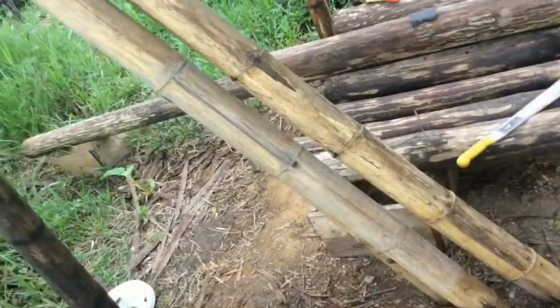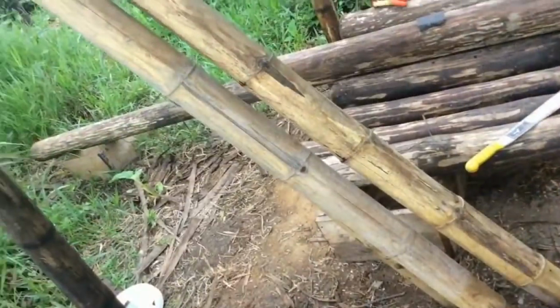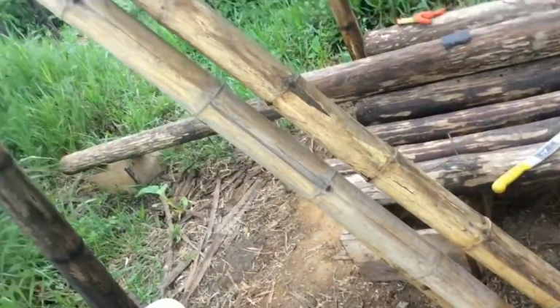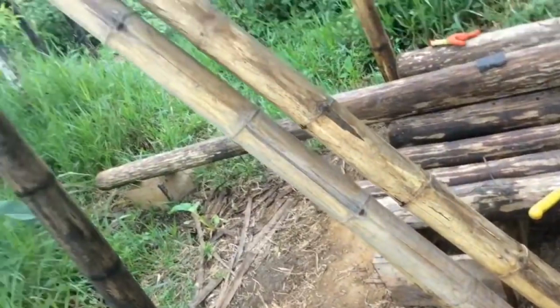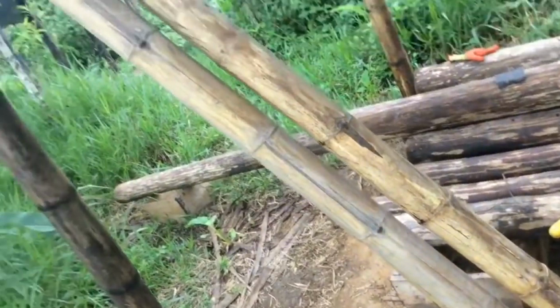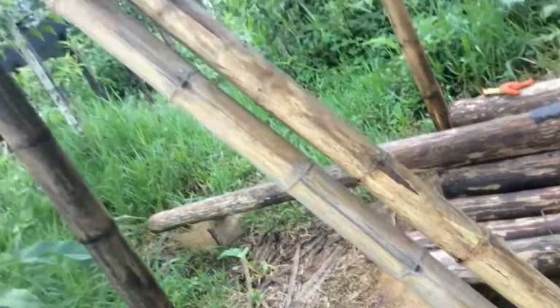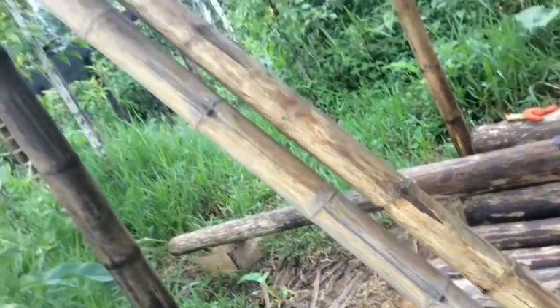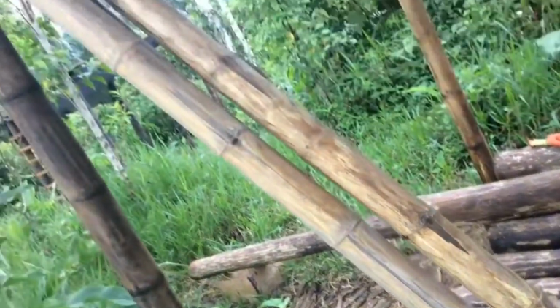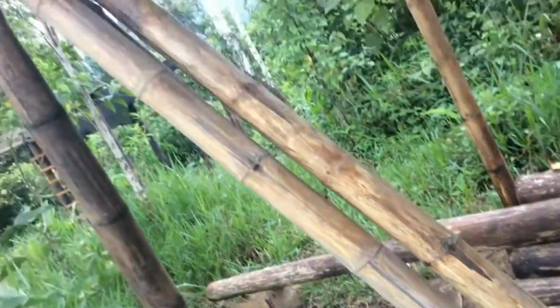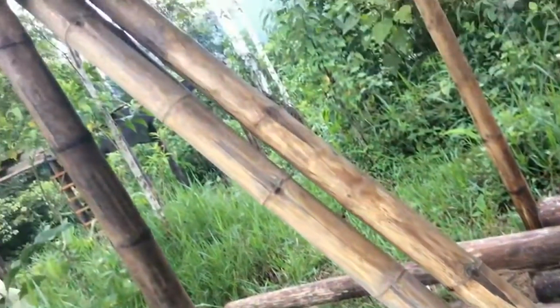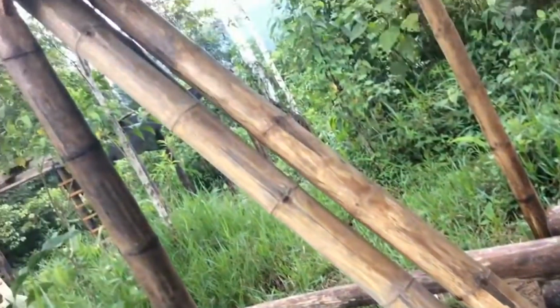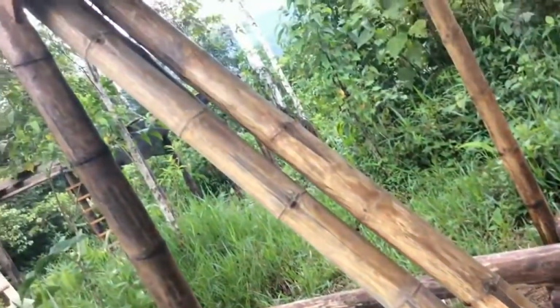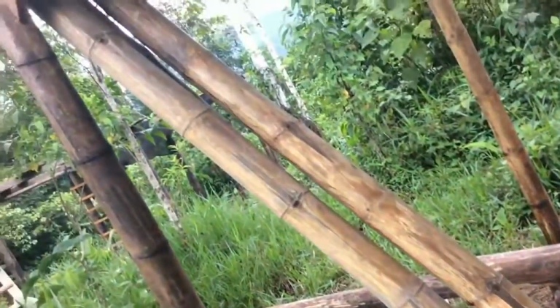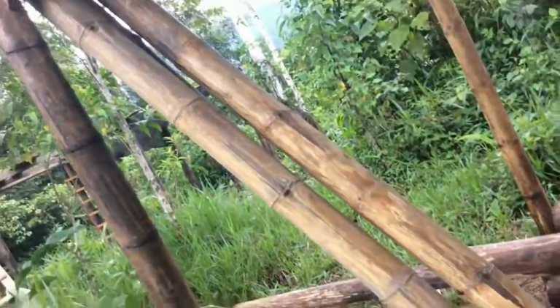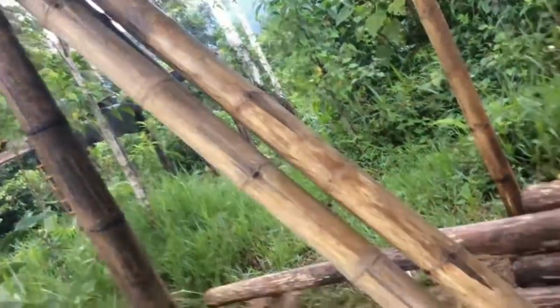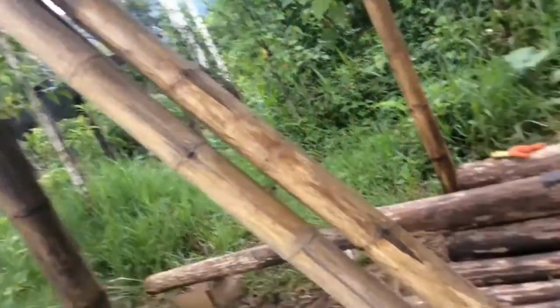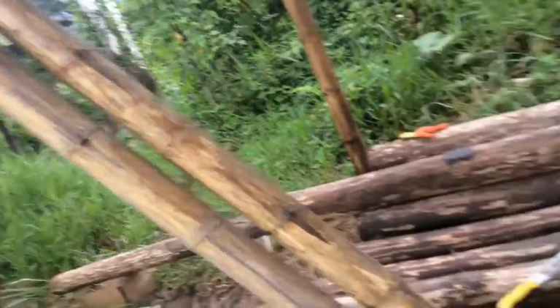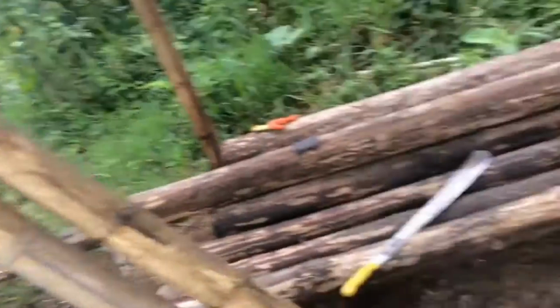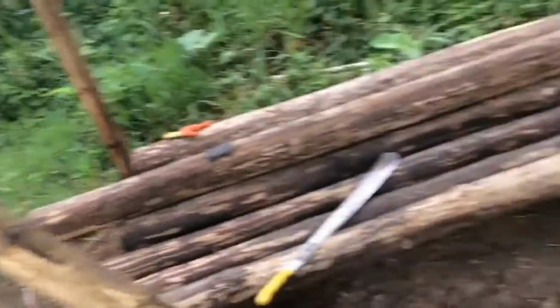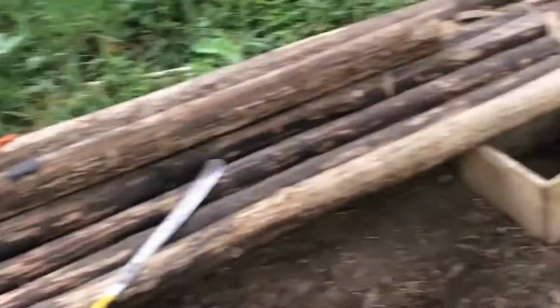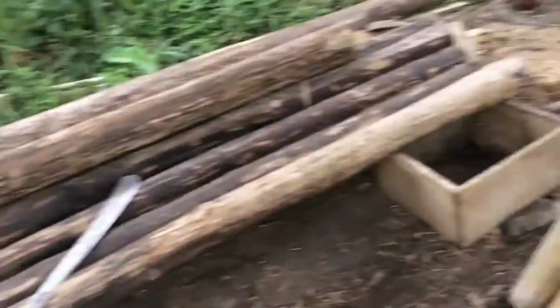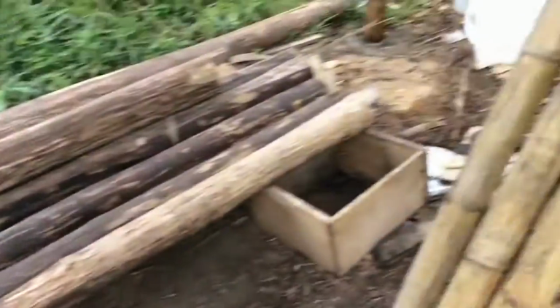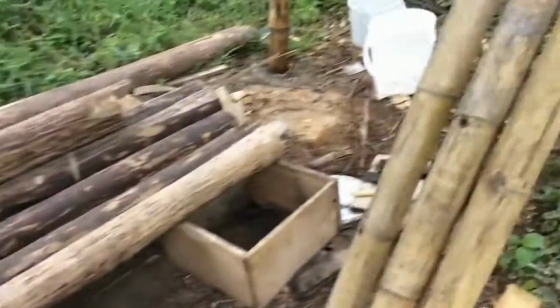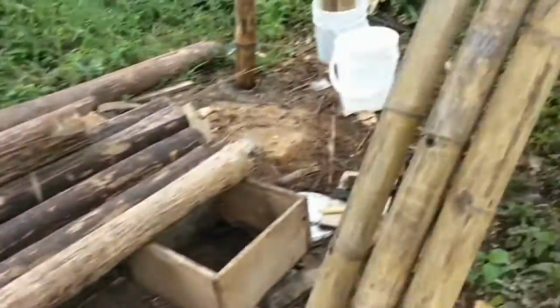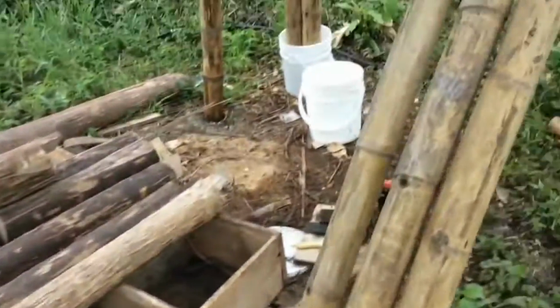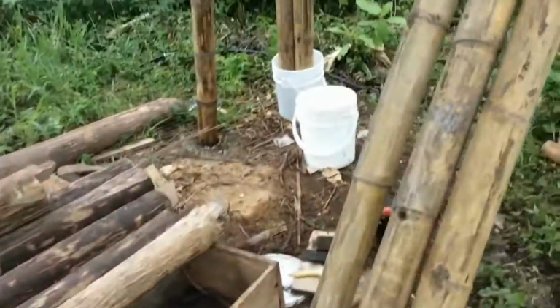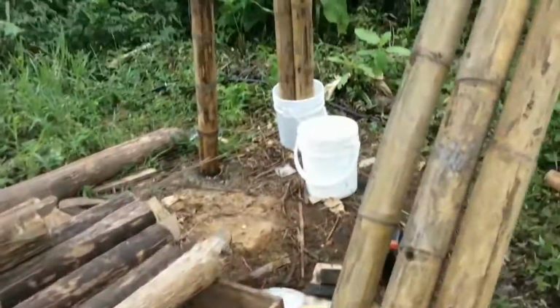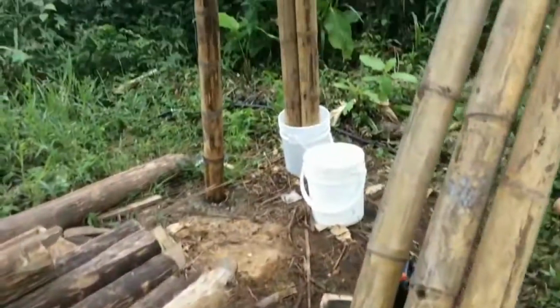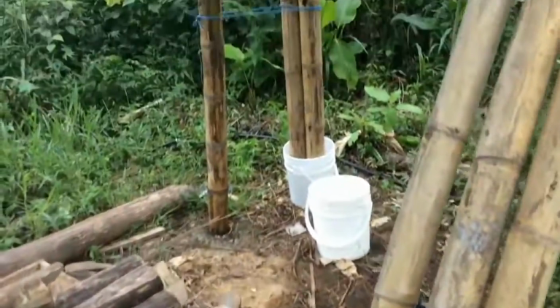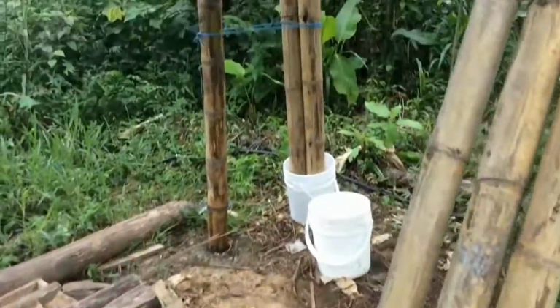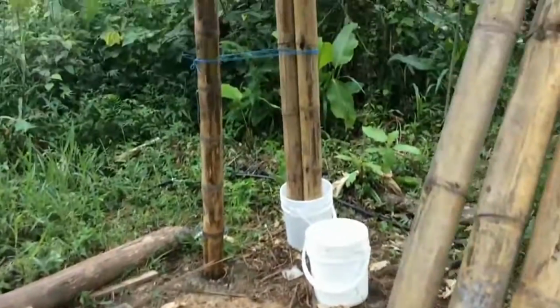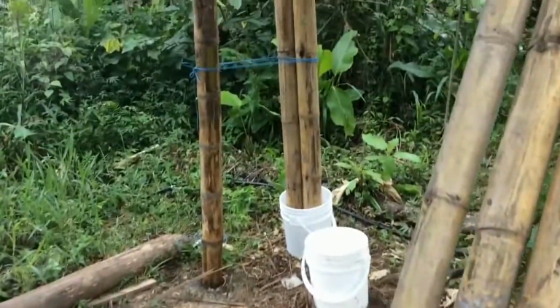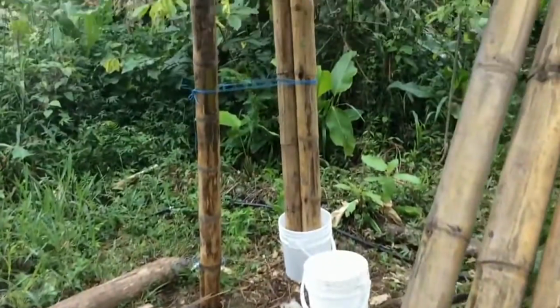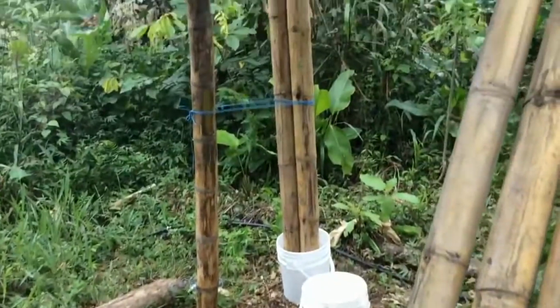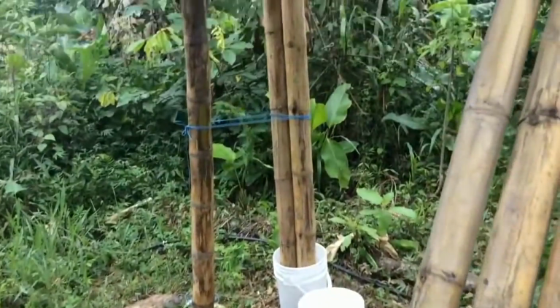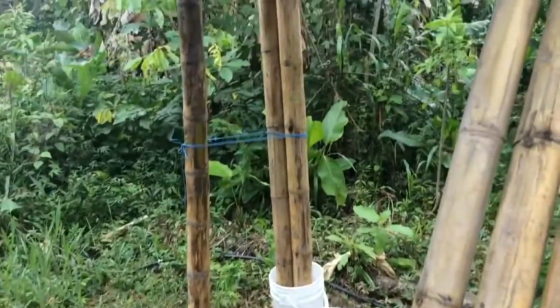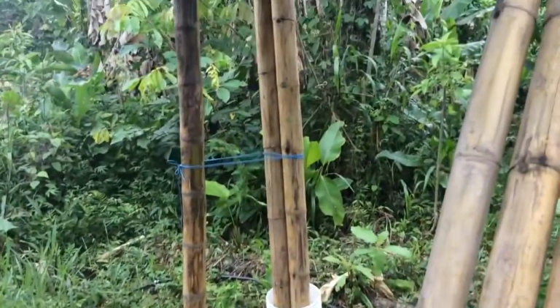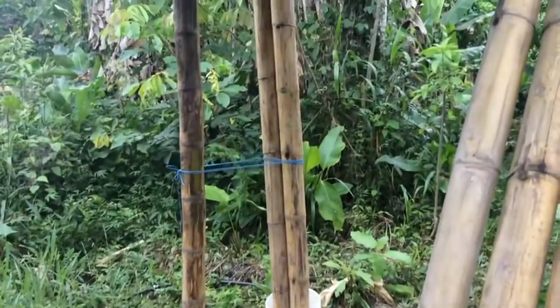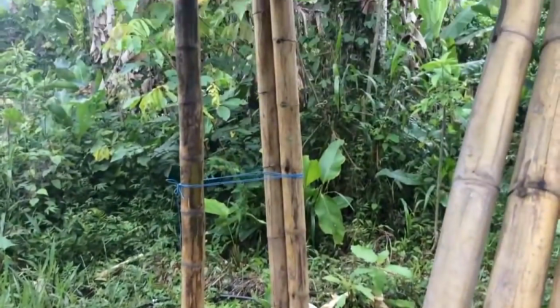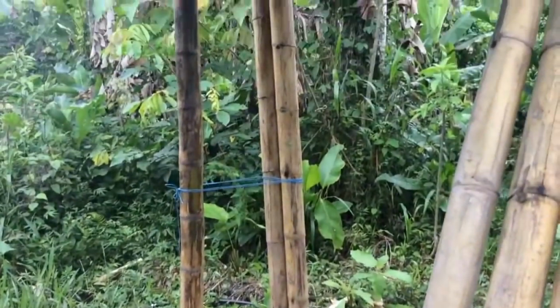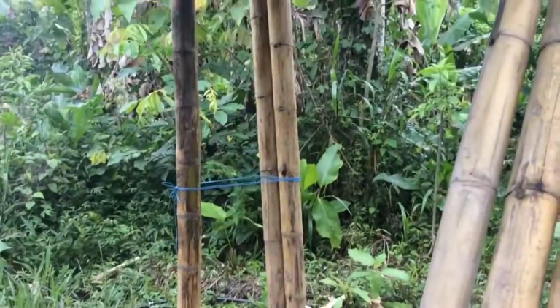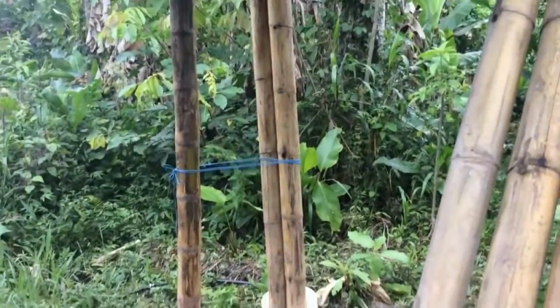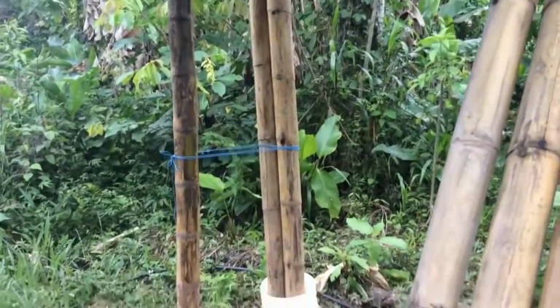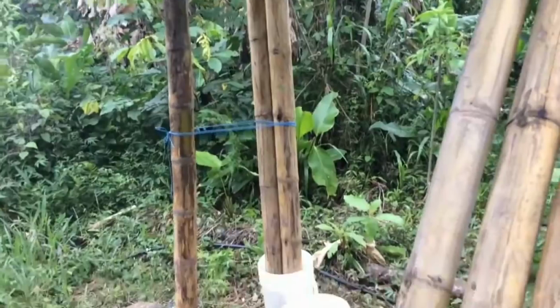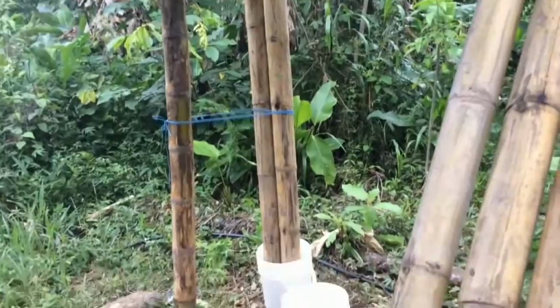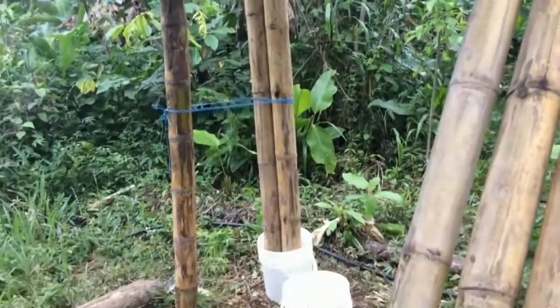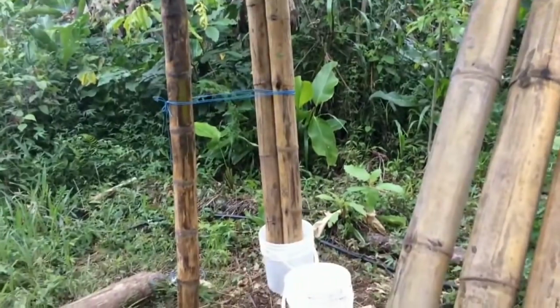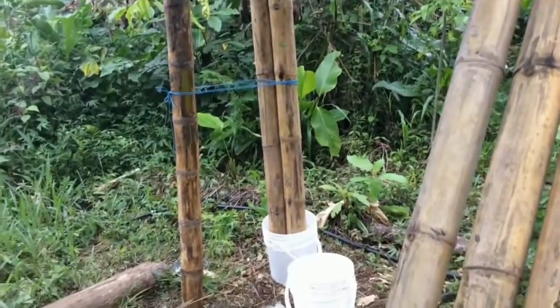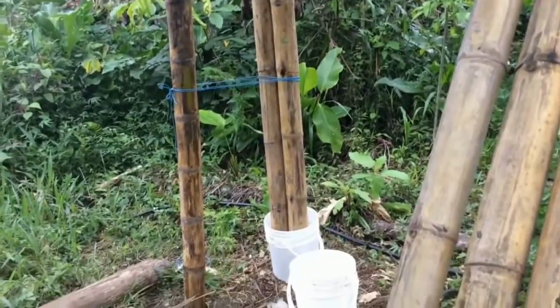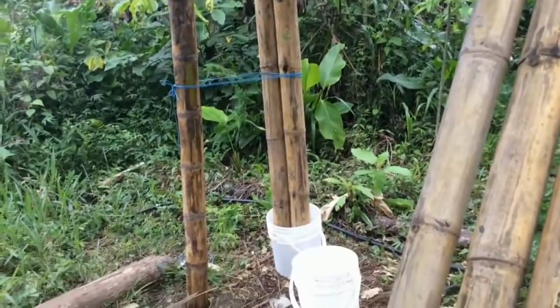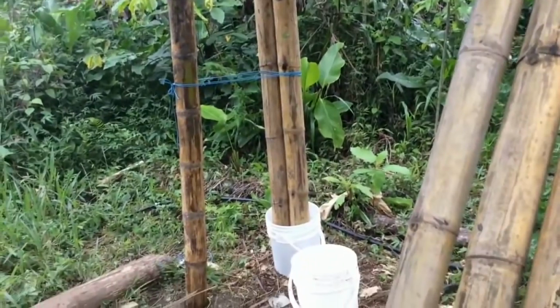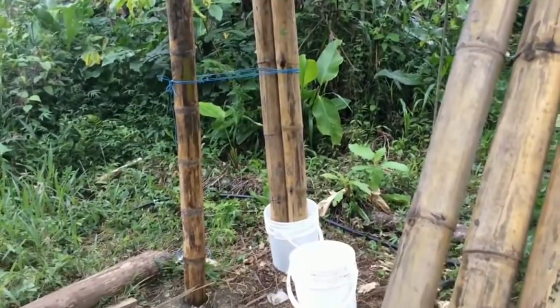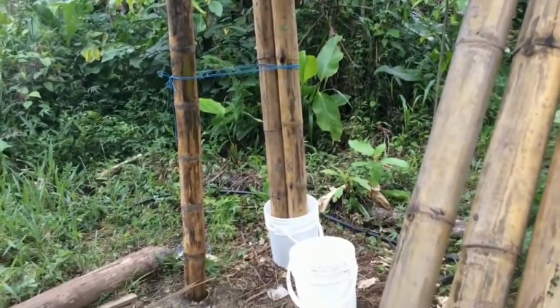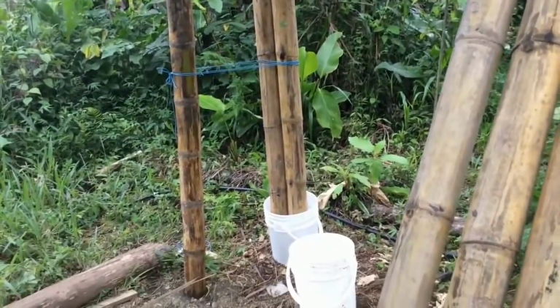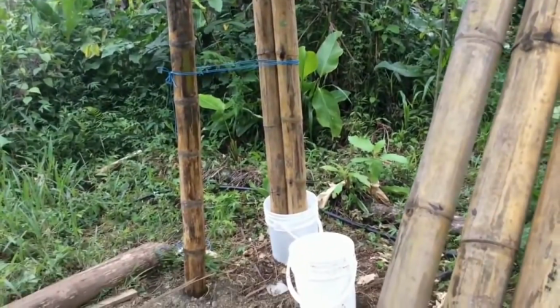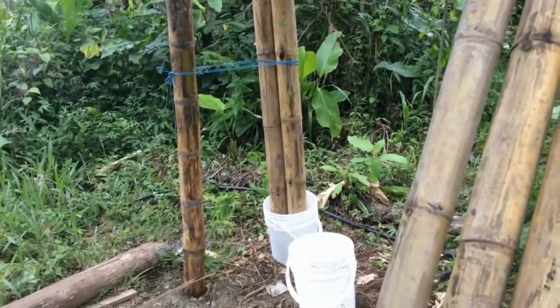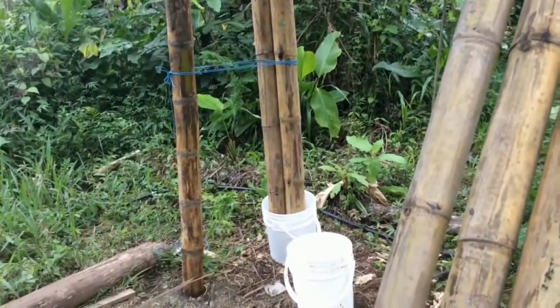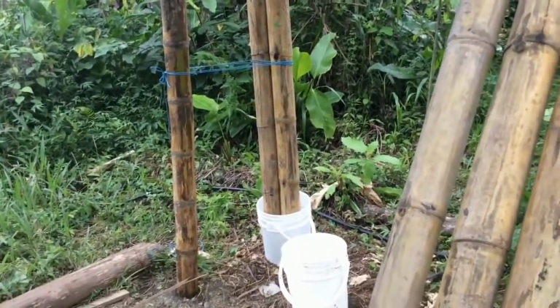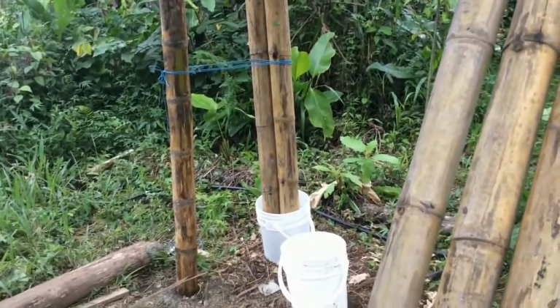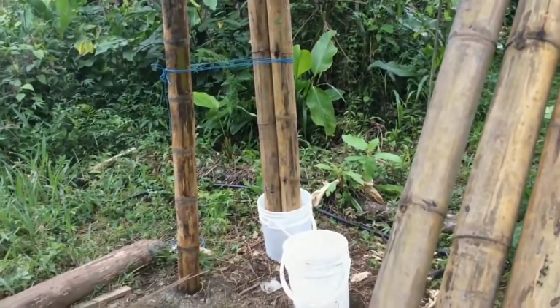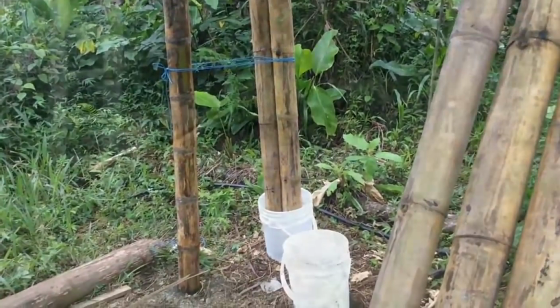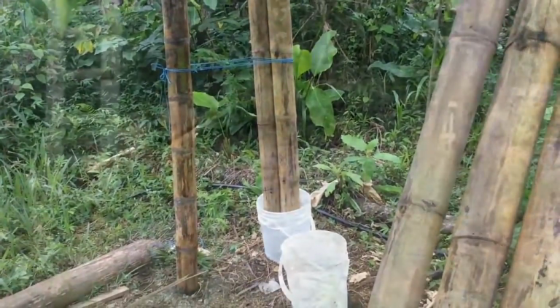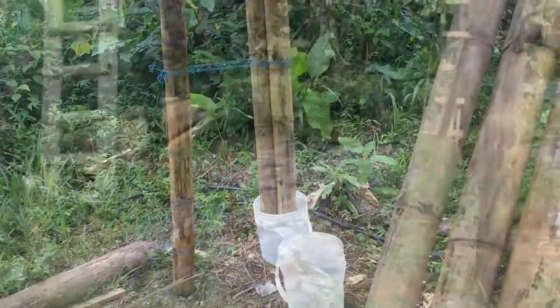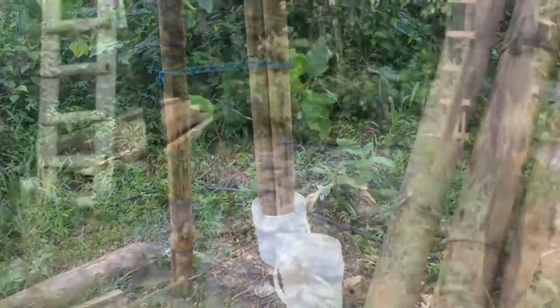Some bamboo we're going to be using for the roof — the ends are soaking in a bucket of borax over there.